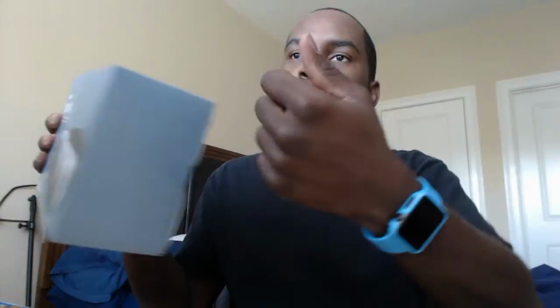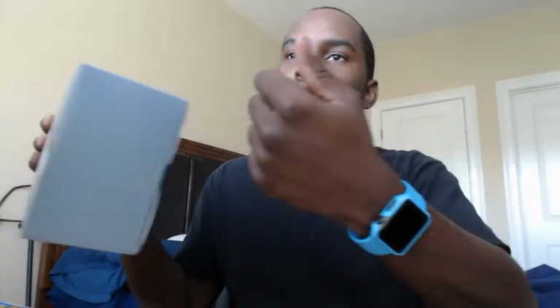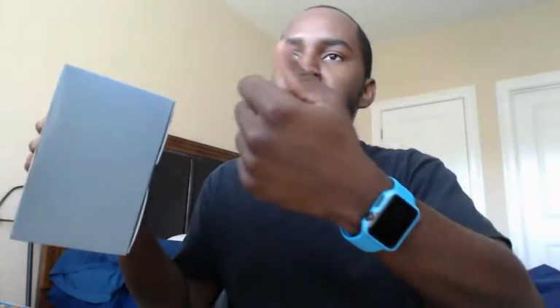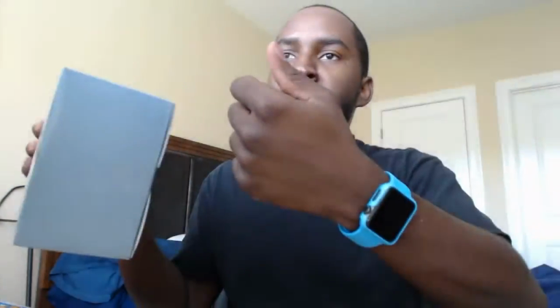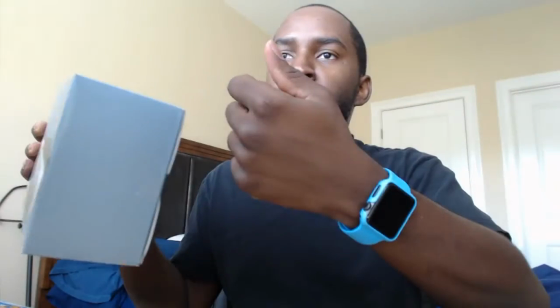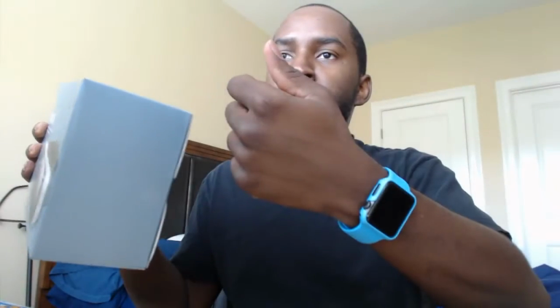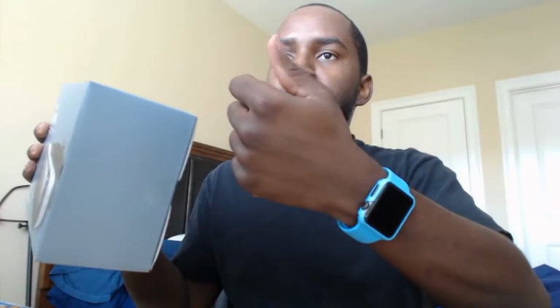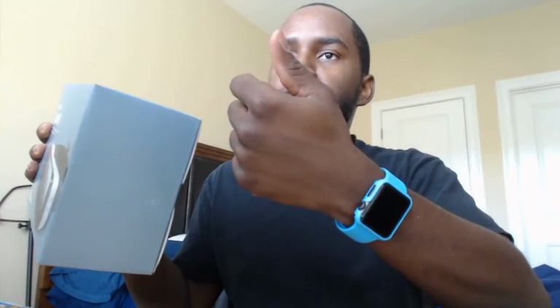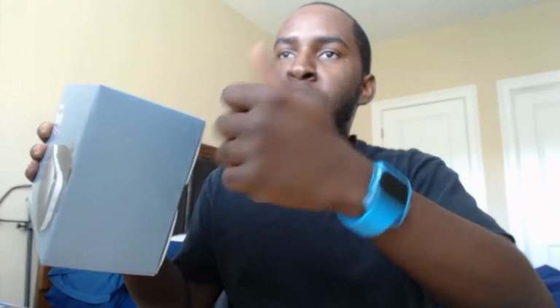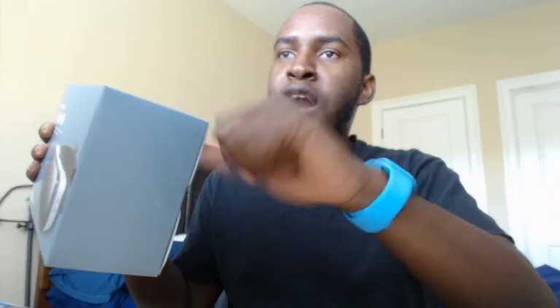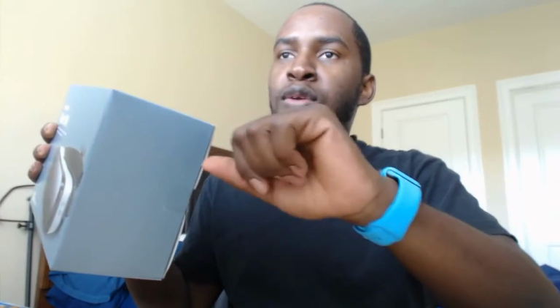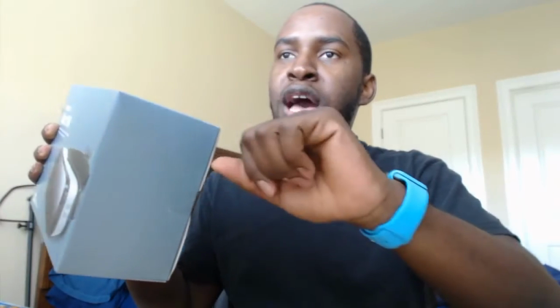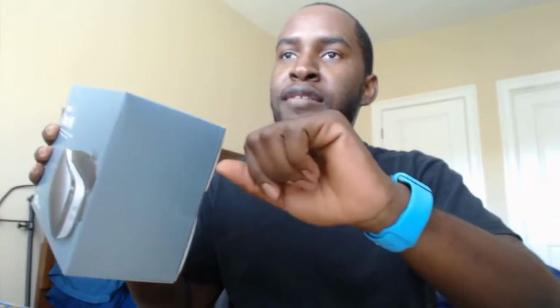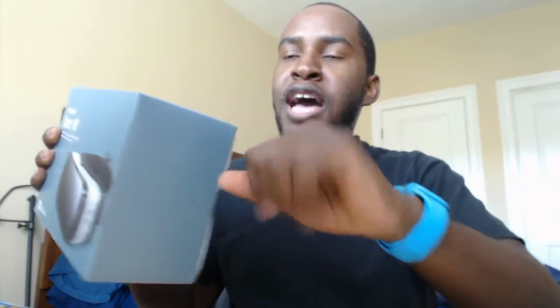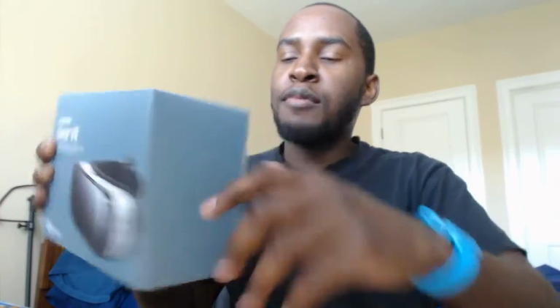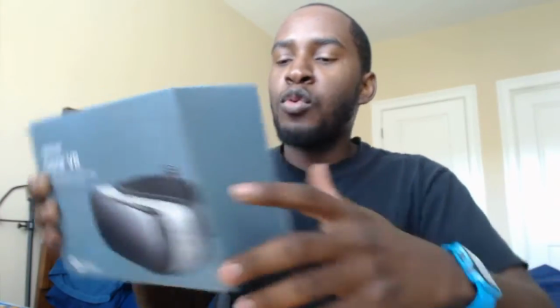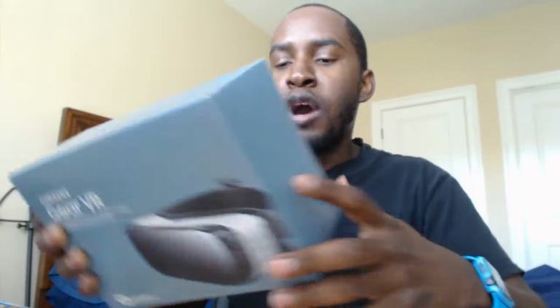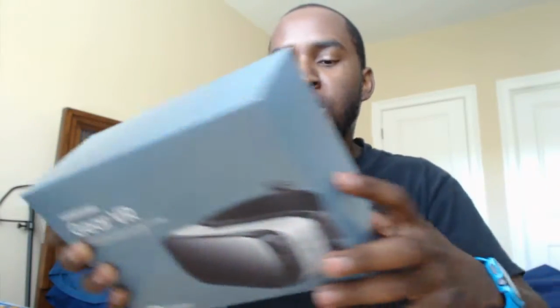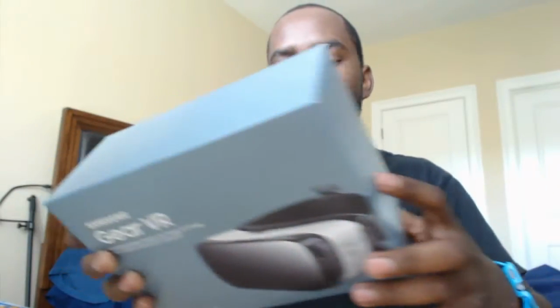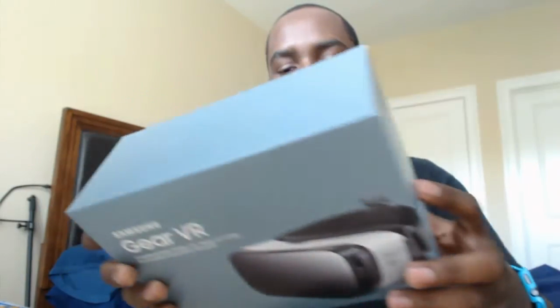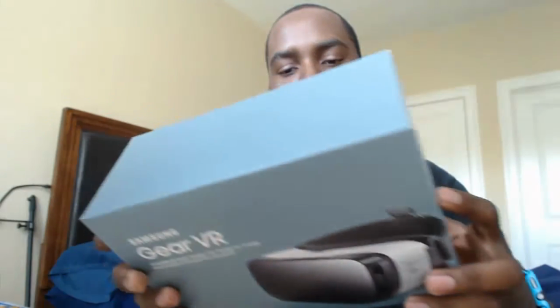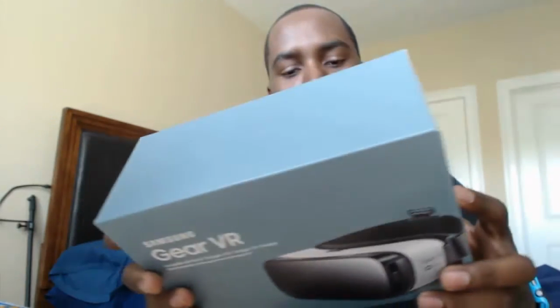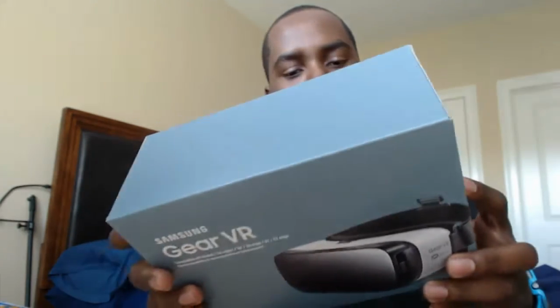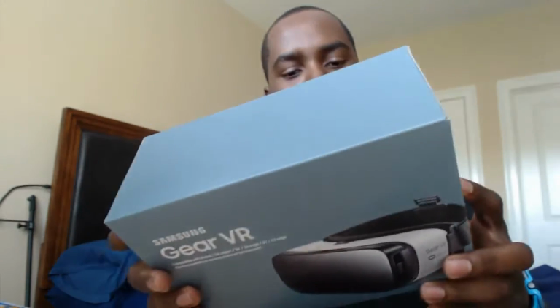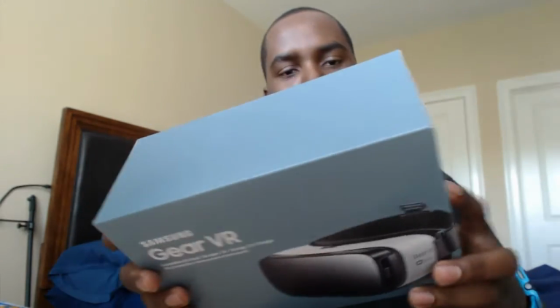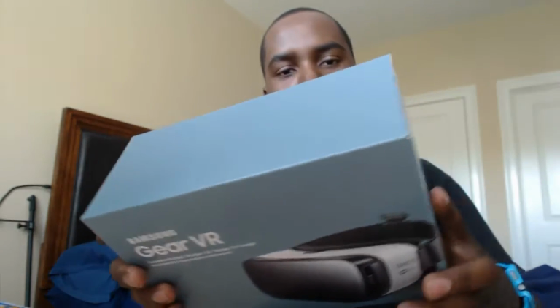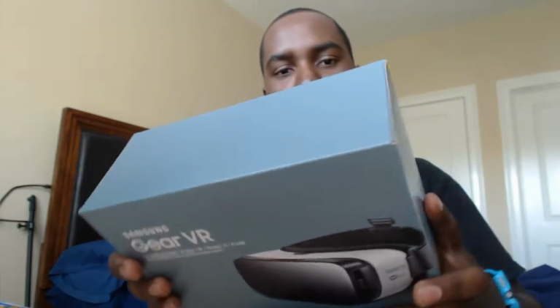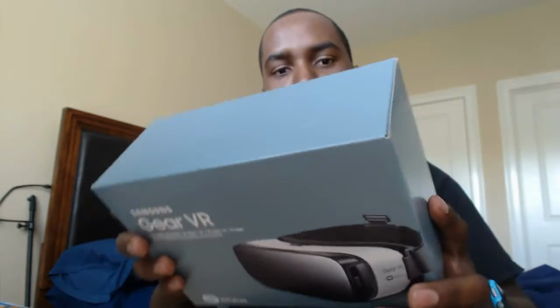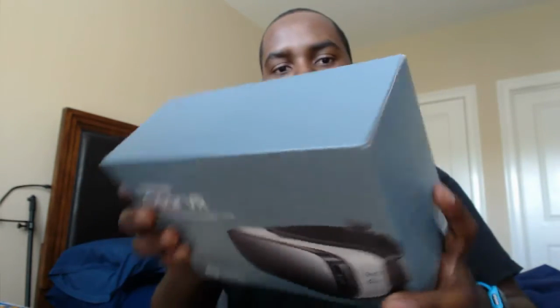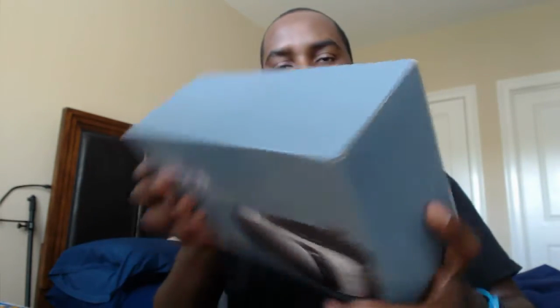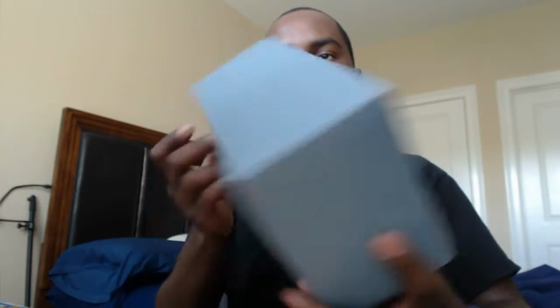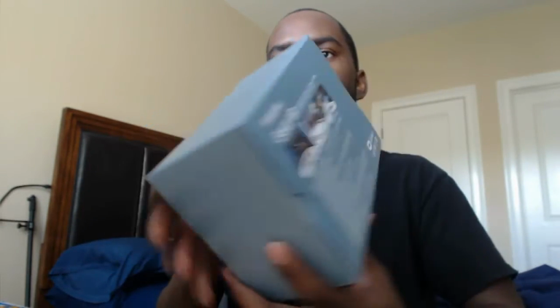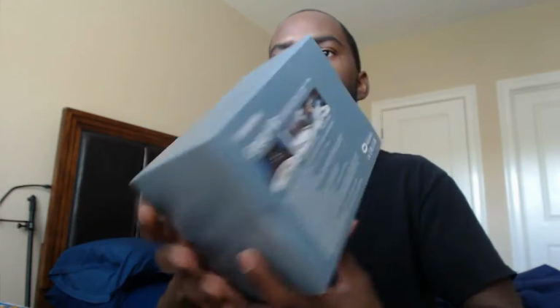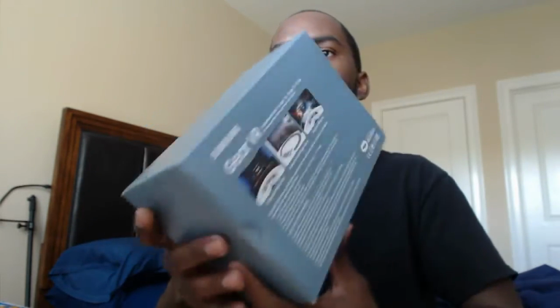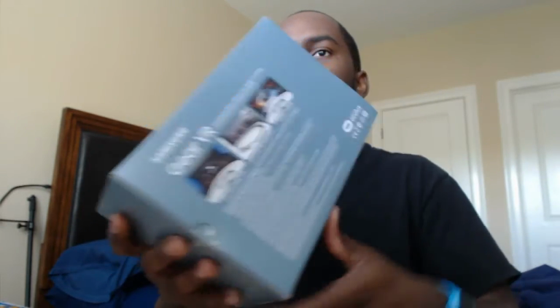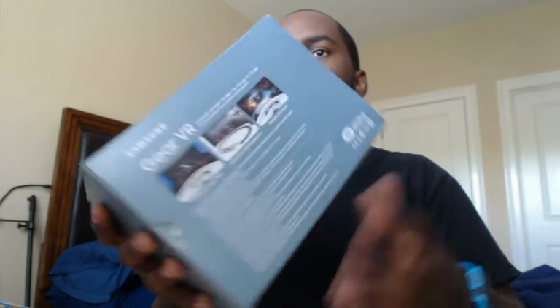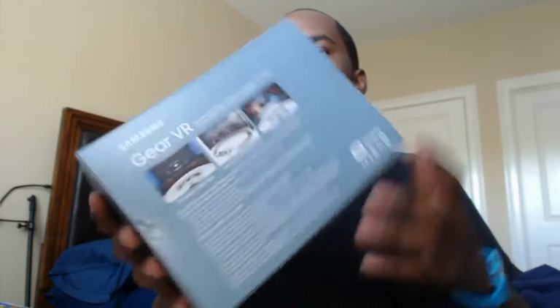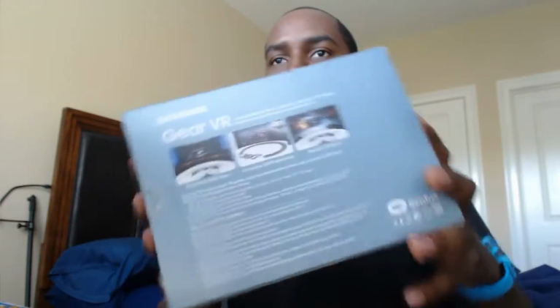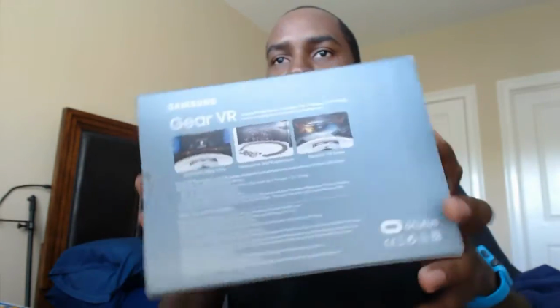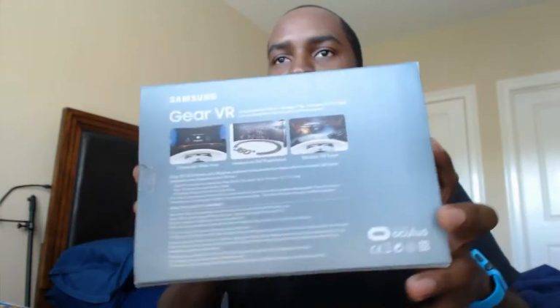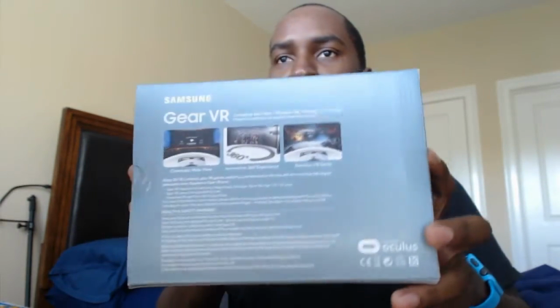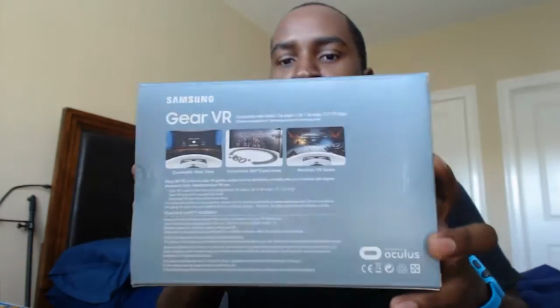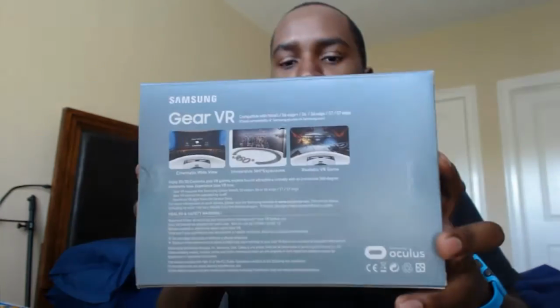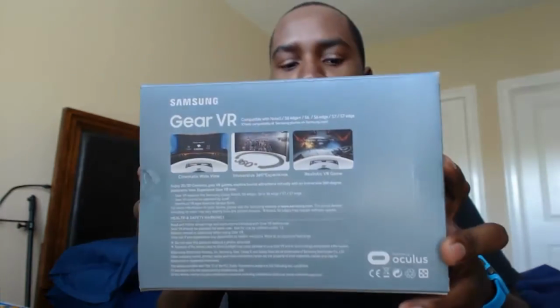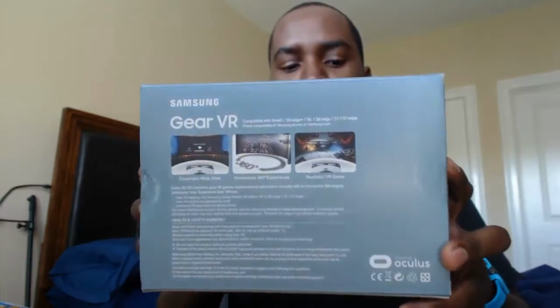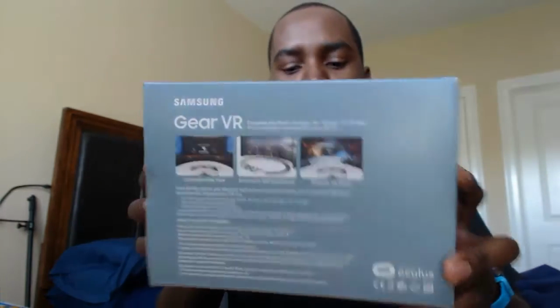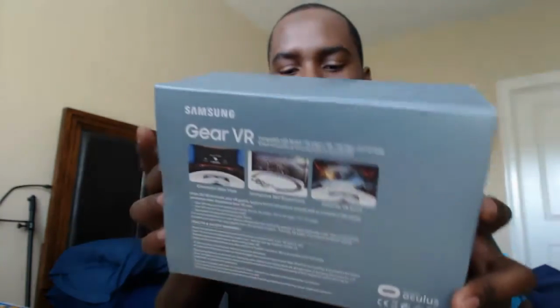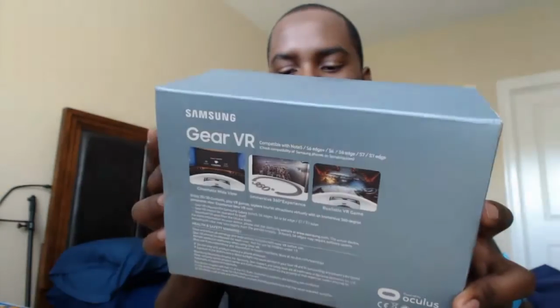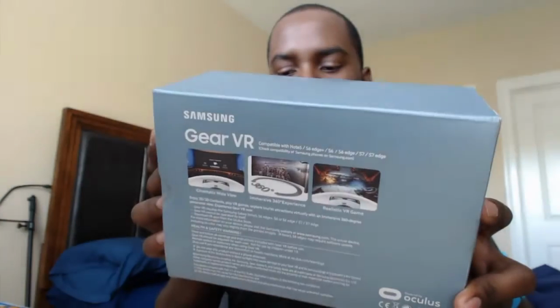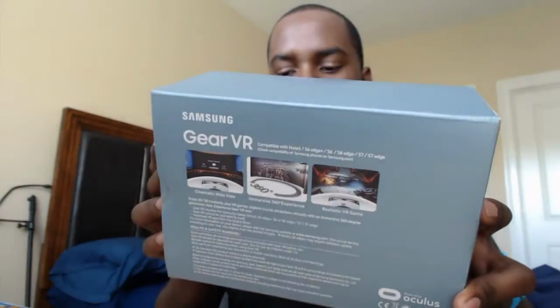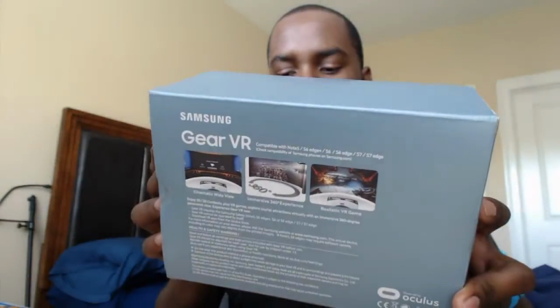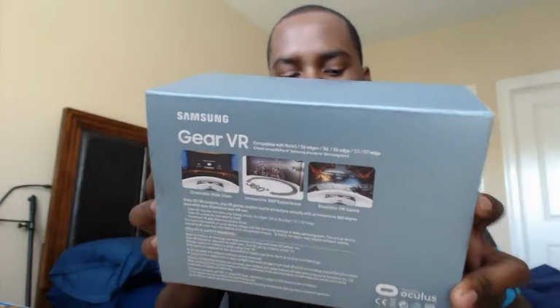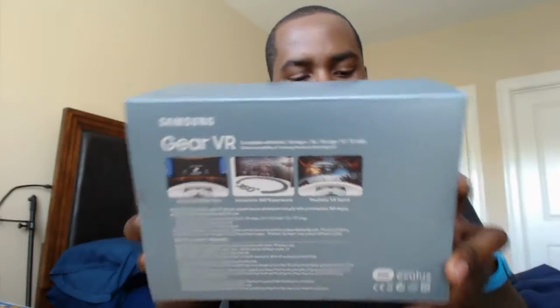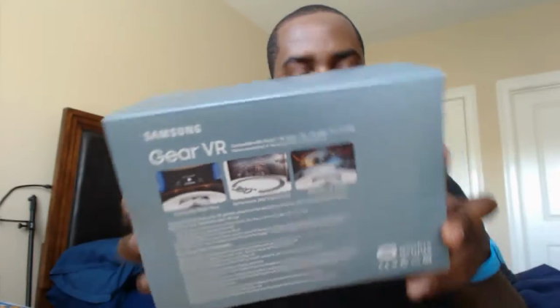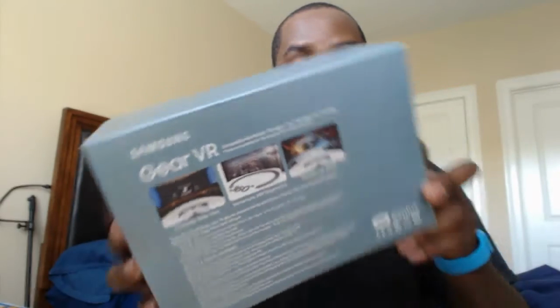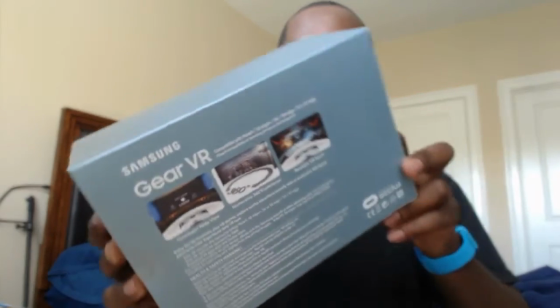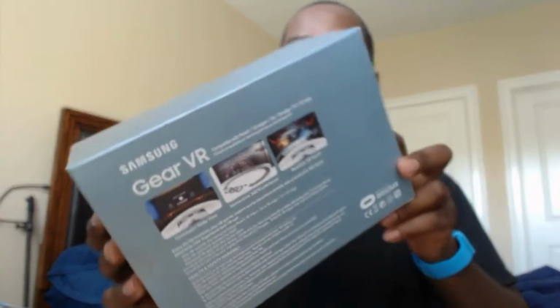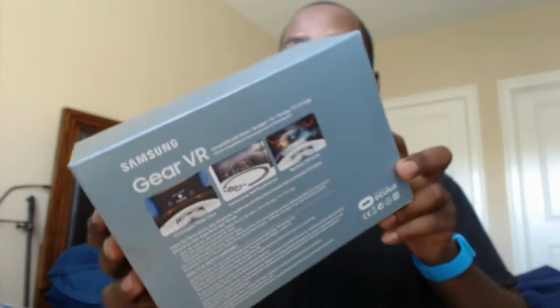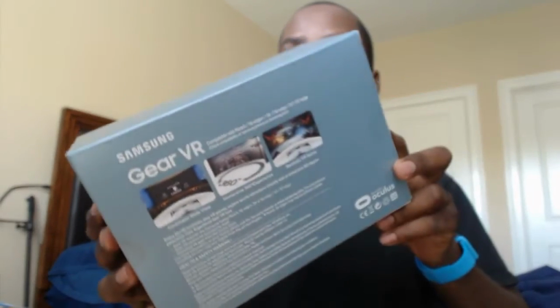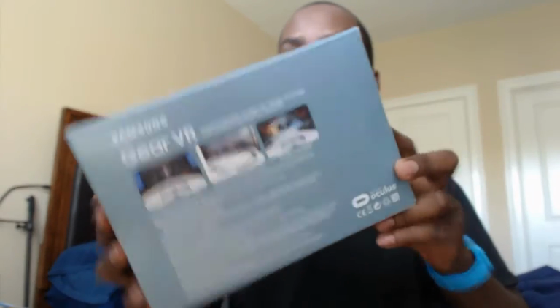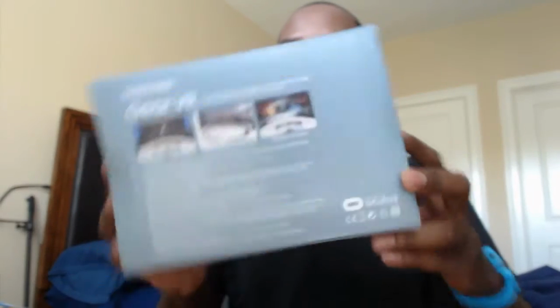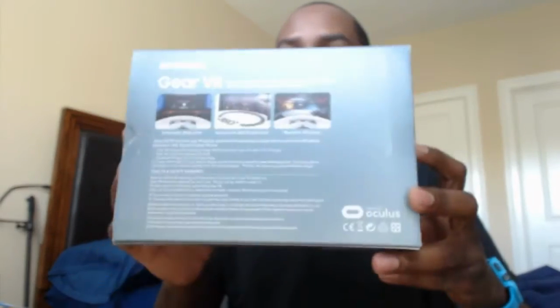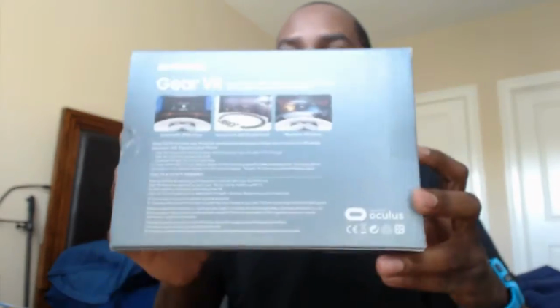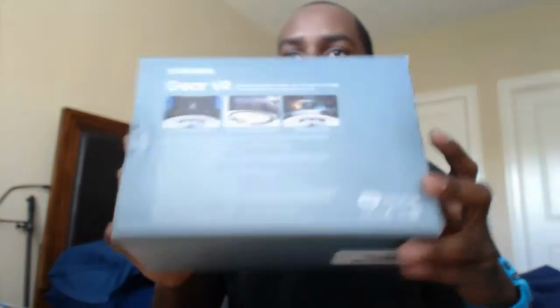If you're wondering why I have an Apple Watch on, it really doesn't matter — I'm still a Samsung fan.